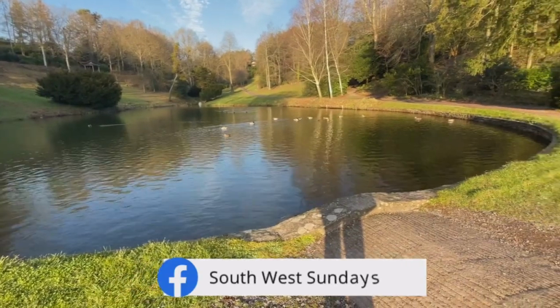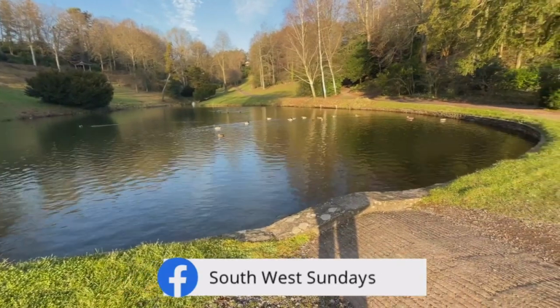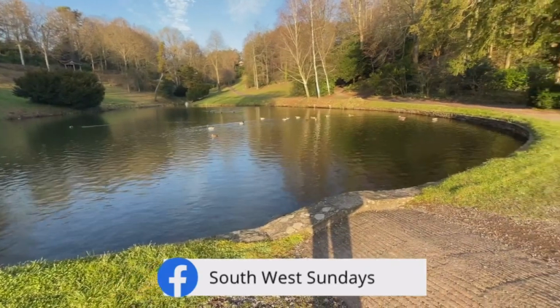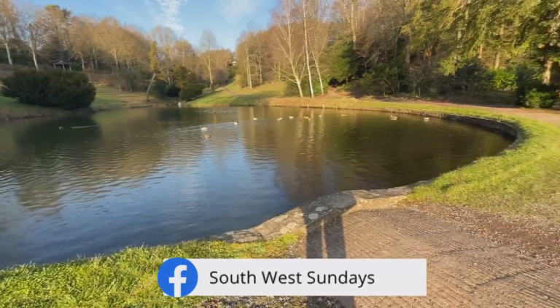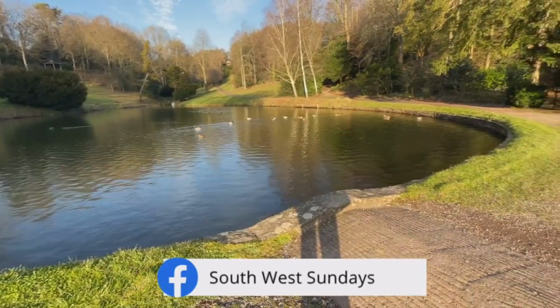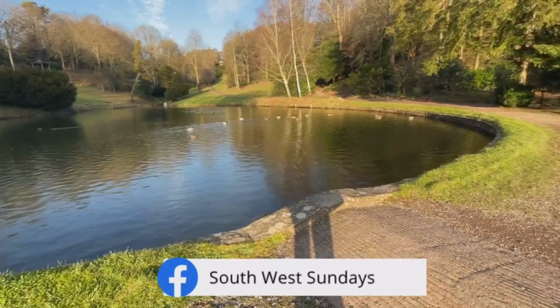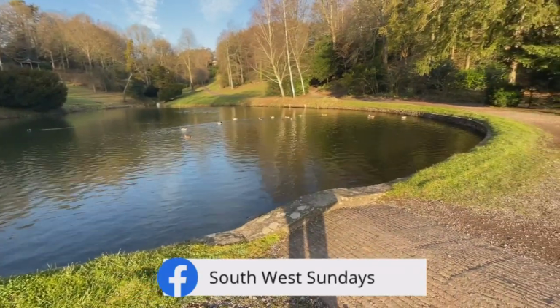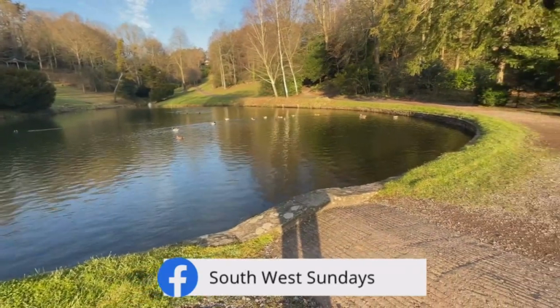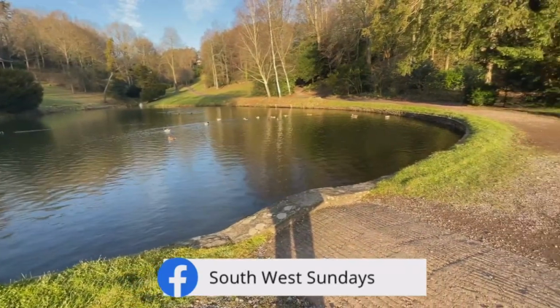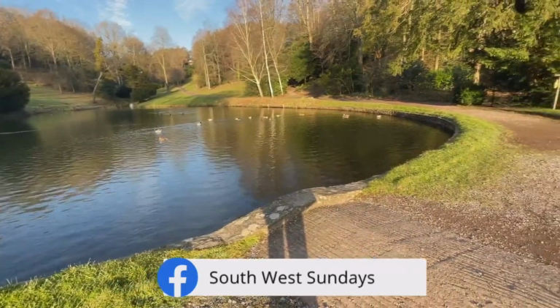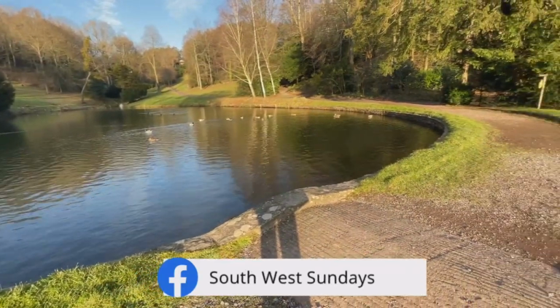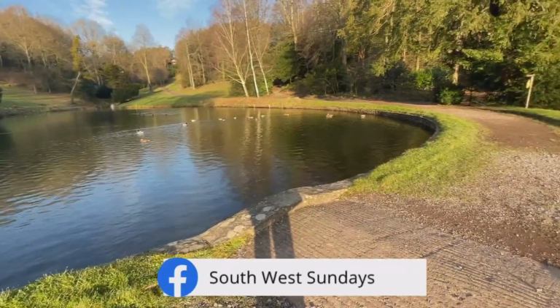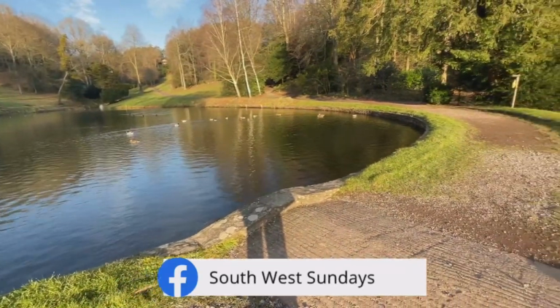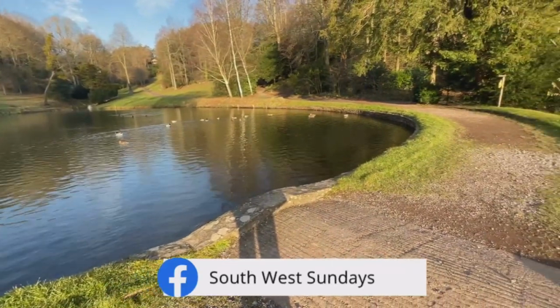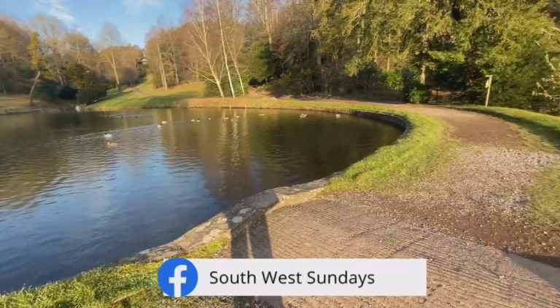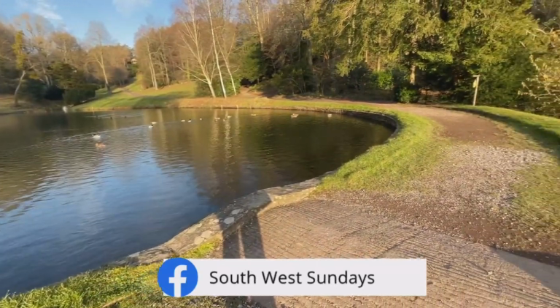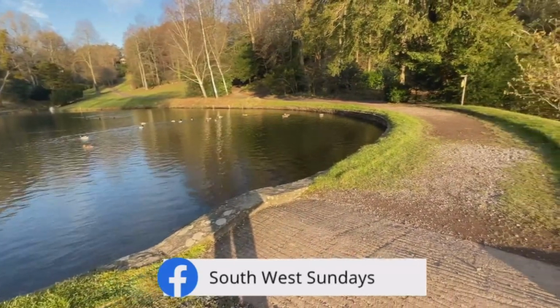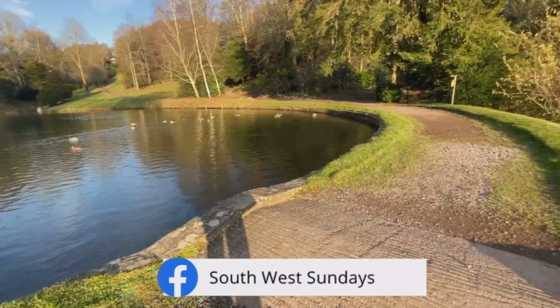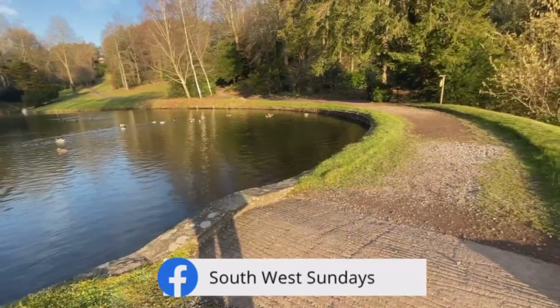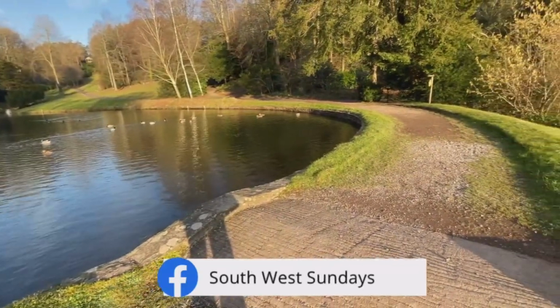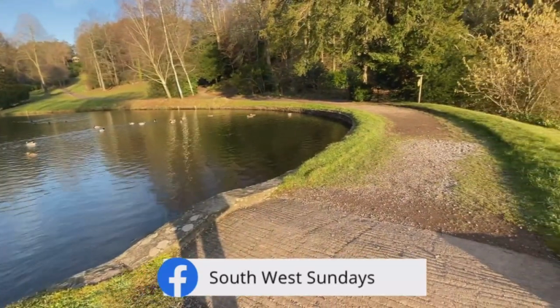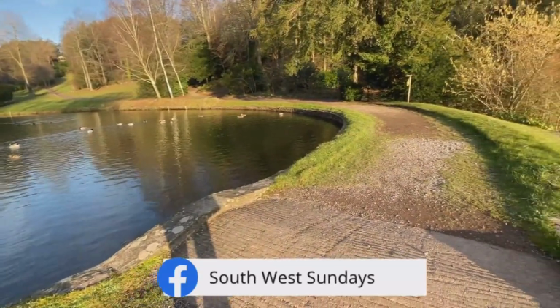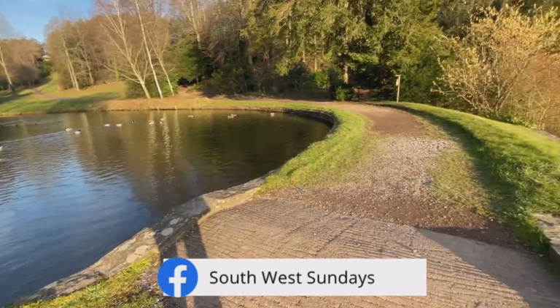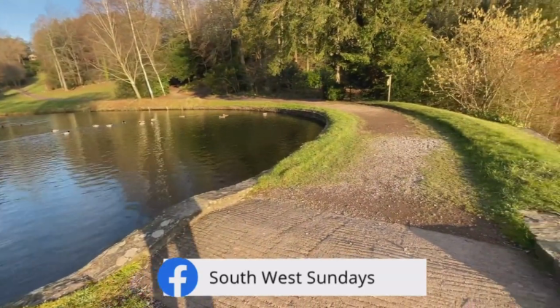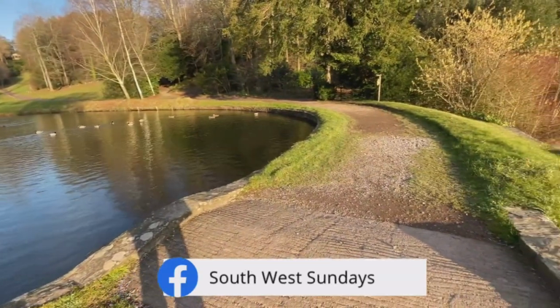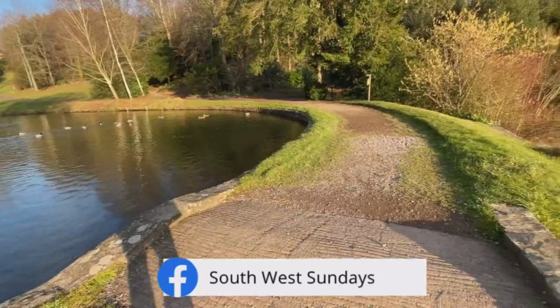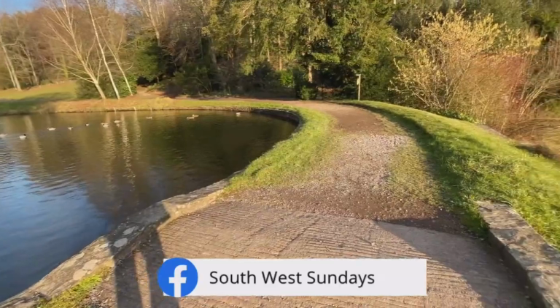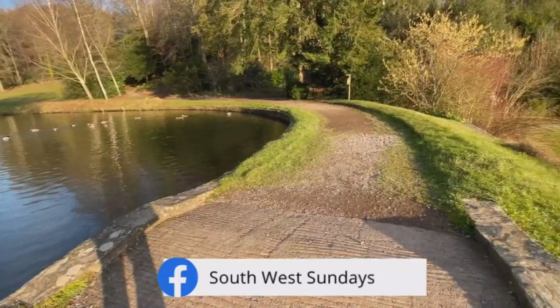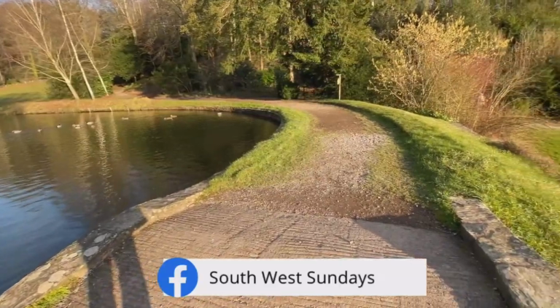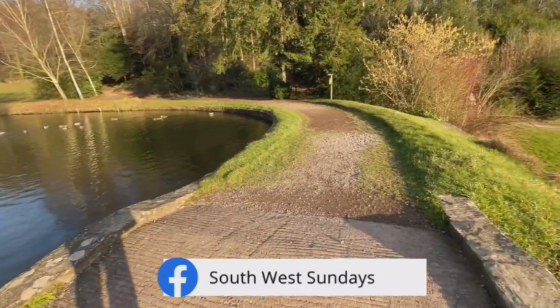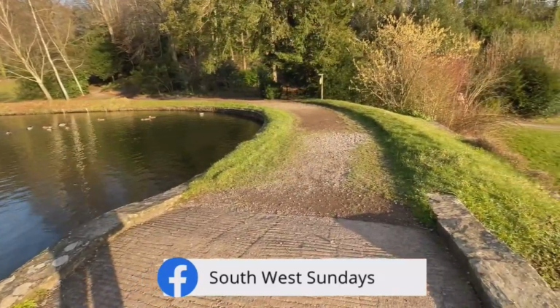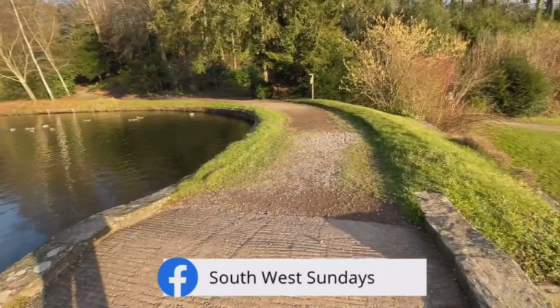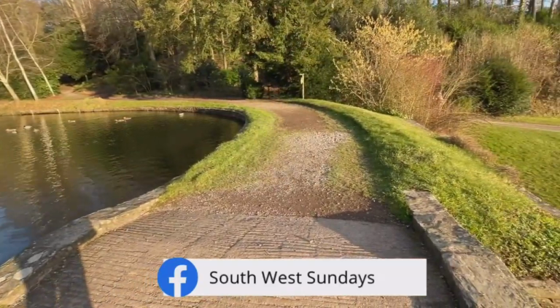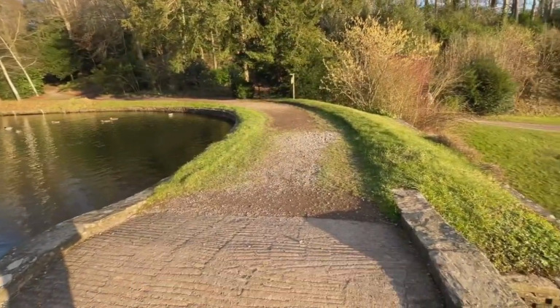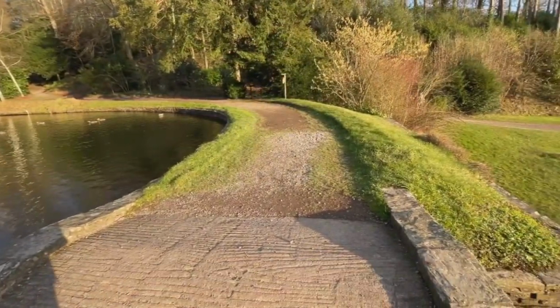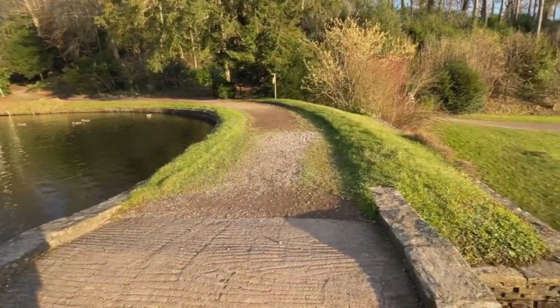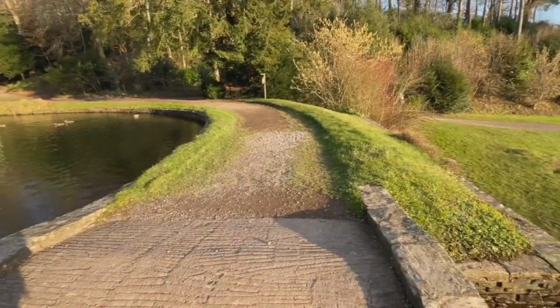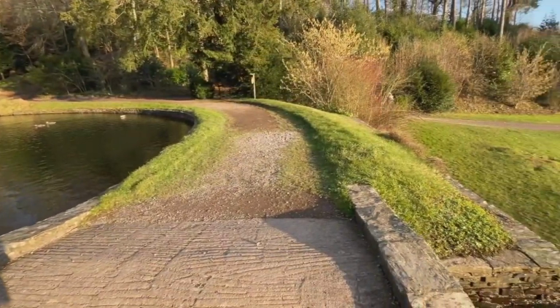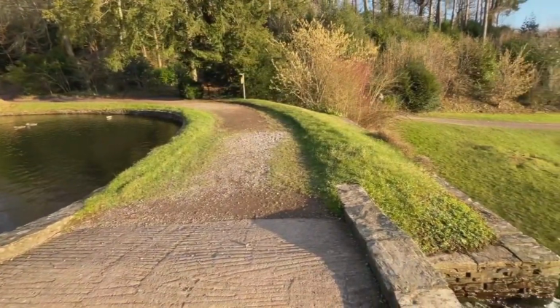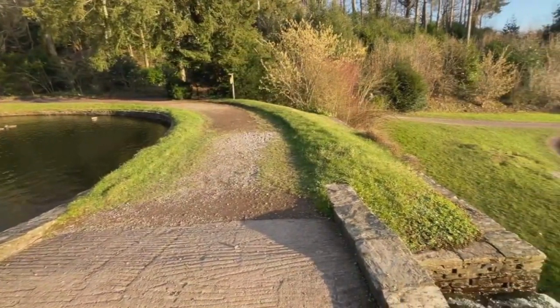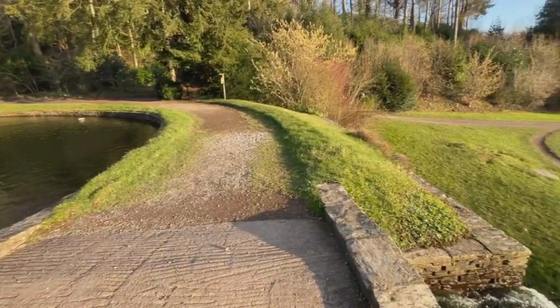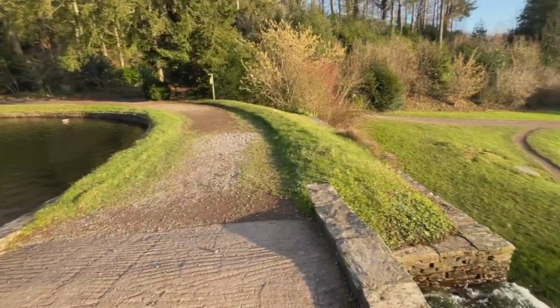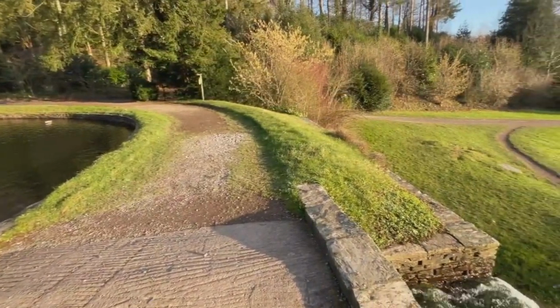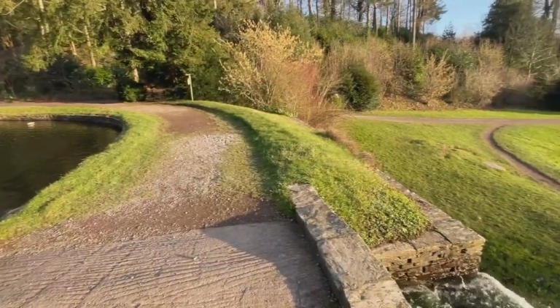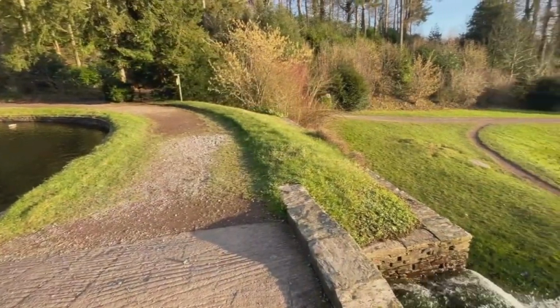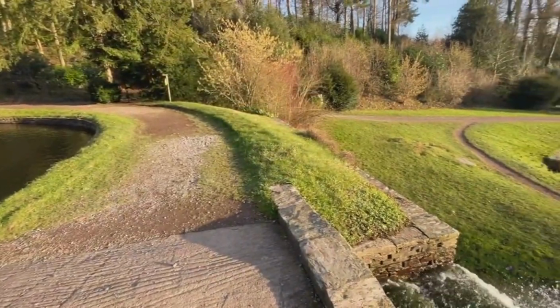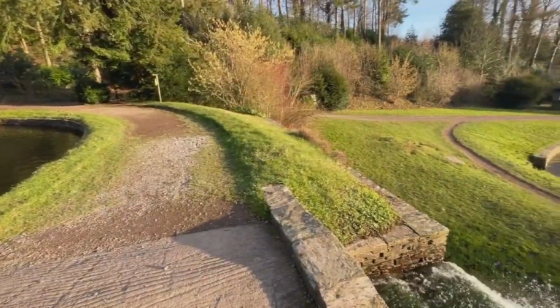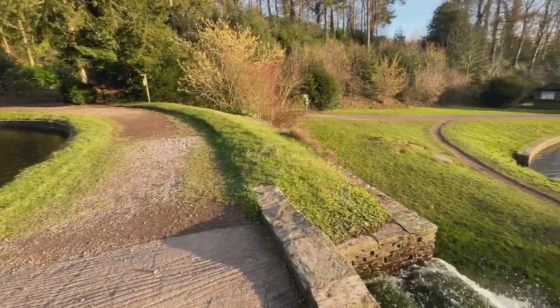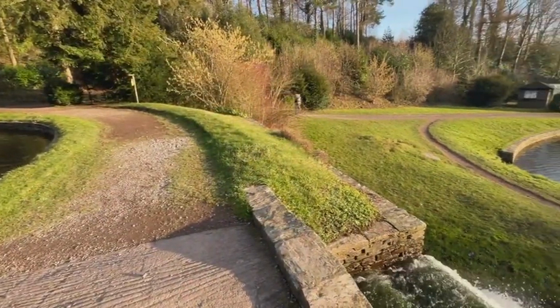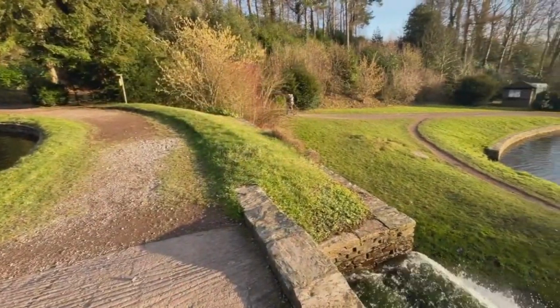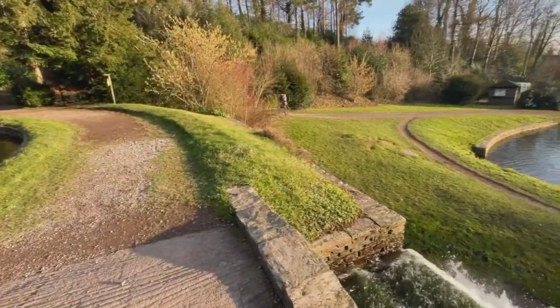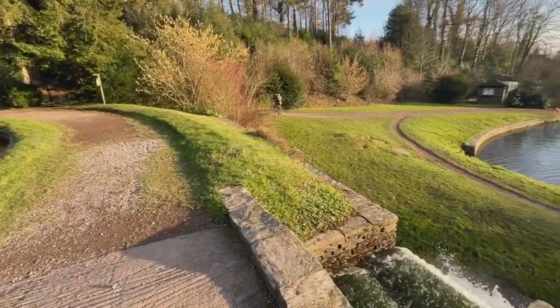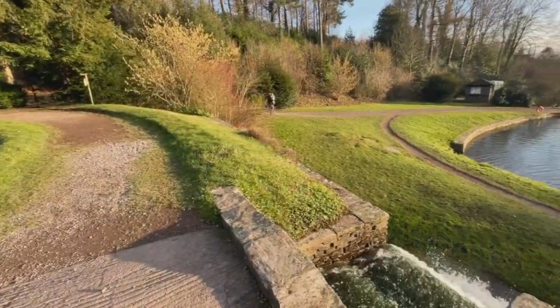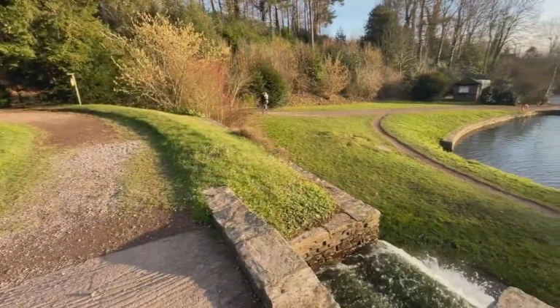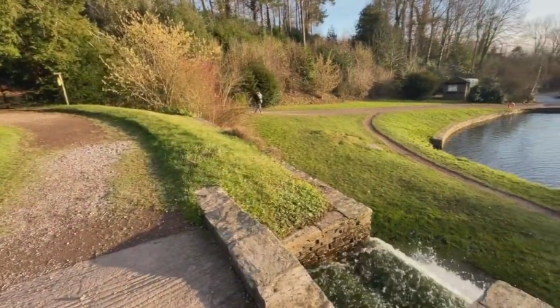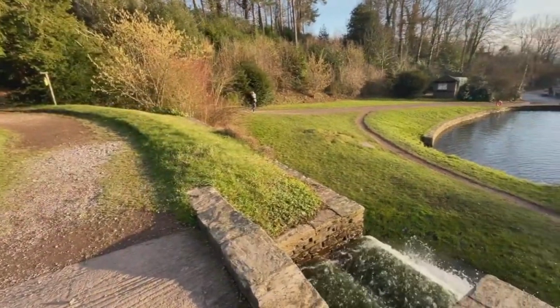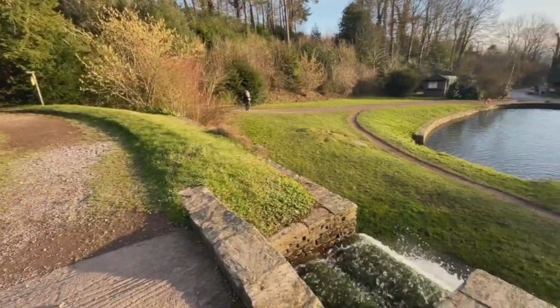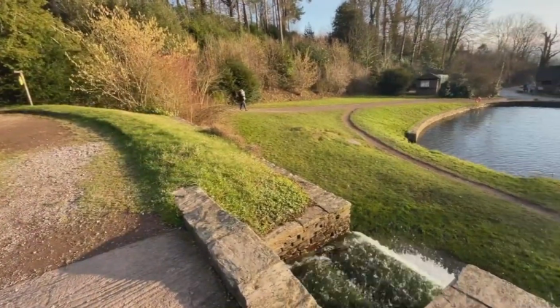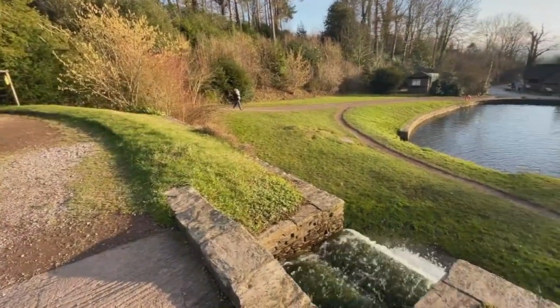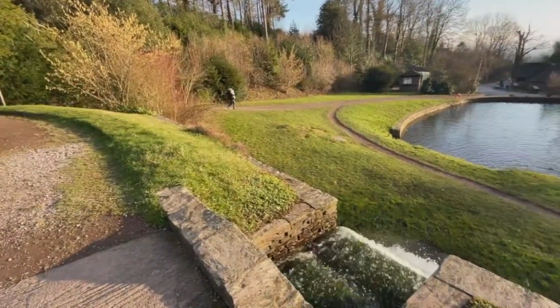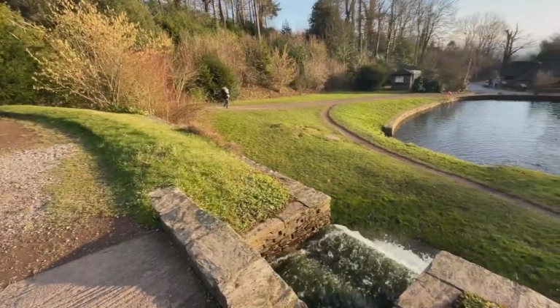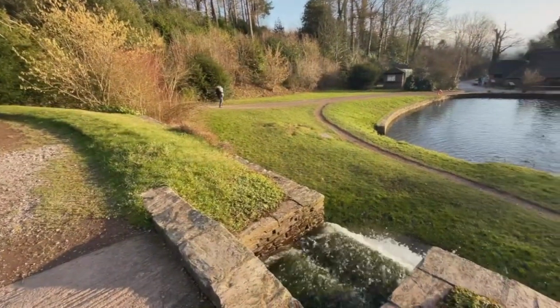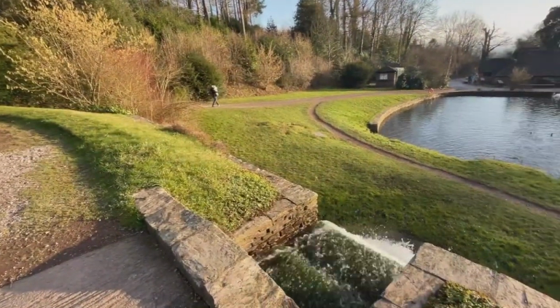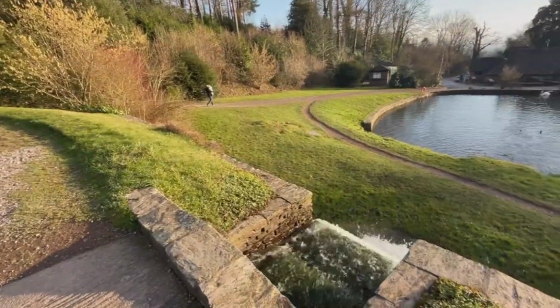I find Hestercoombe a really refreshing place for a walk around. There are so many waterfalls and water features.